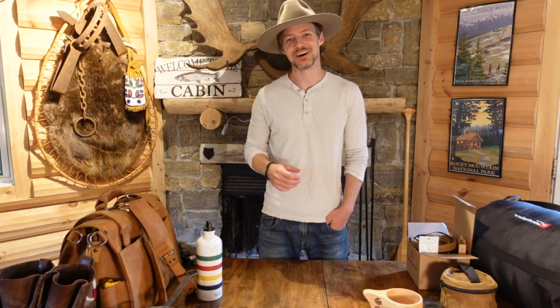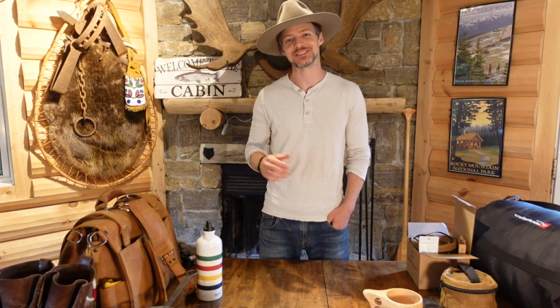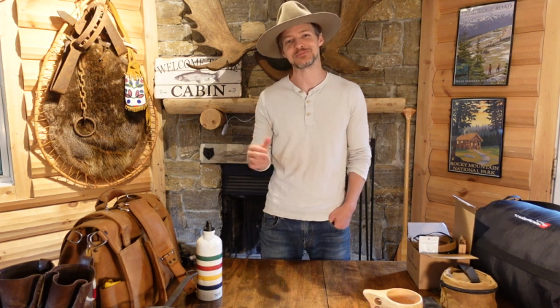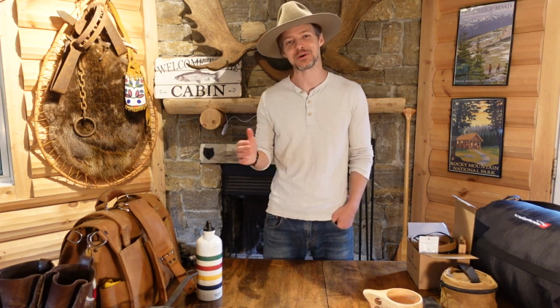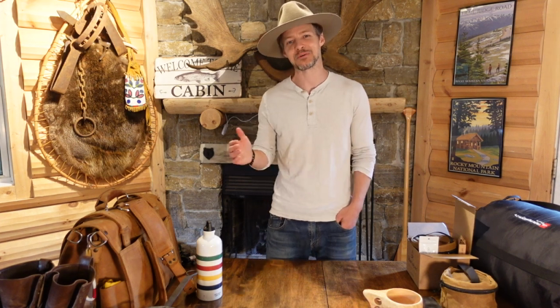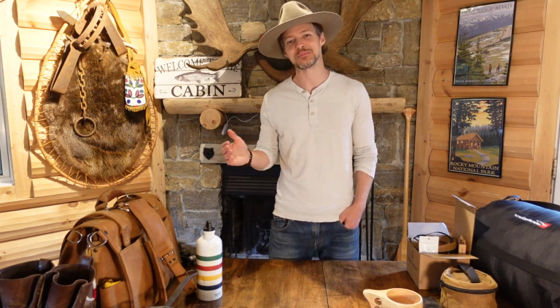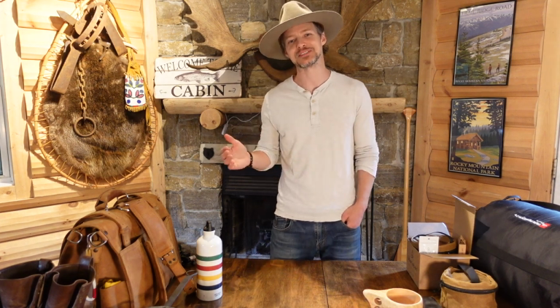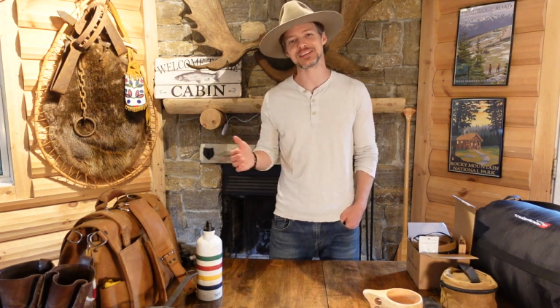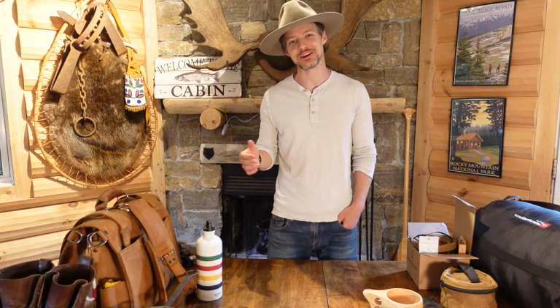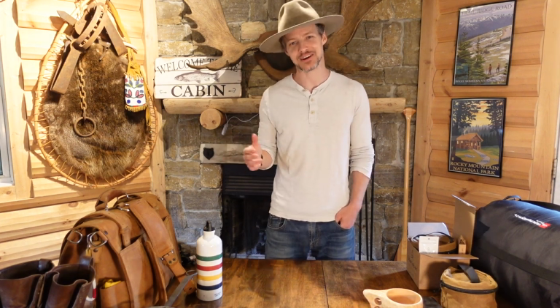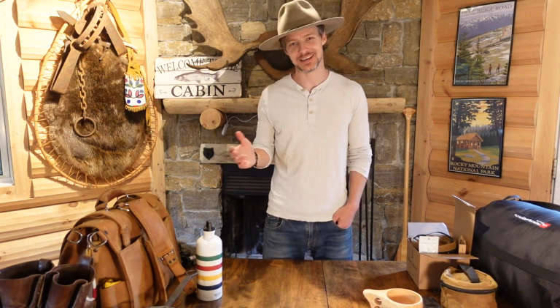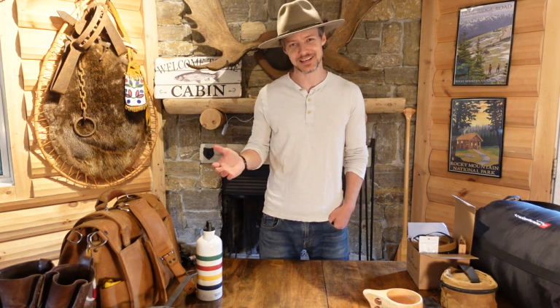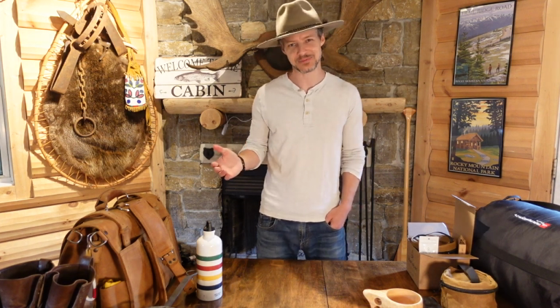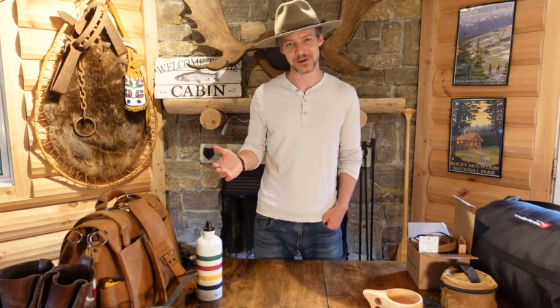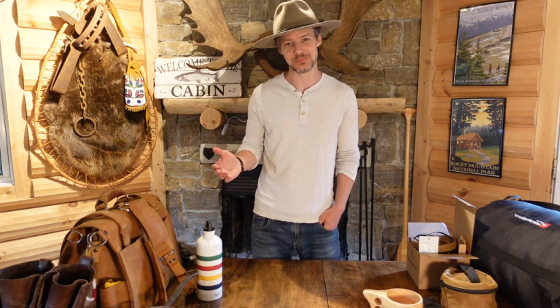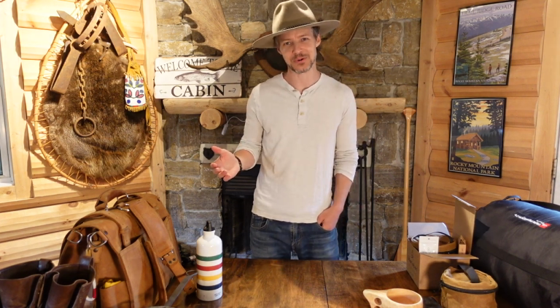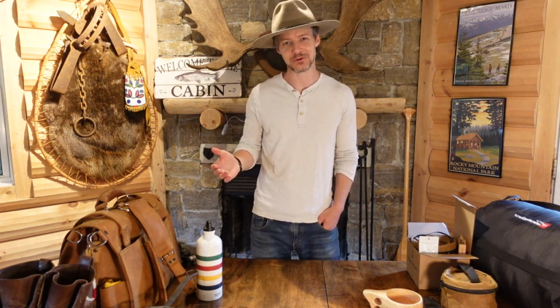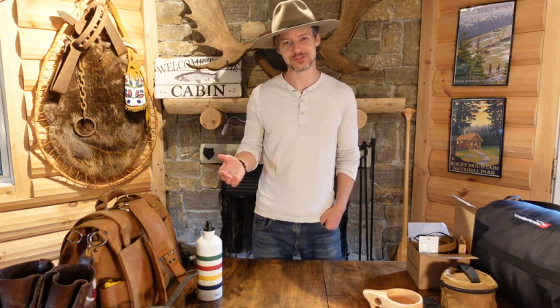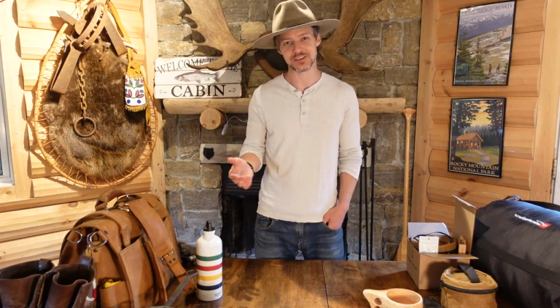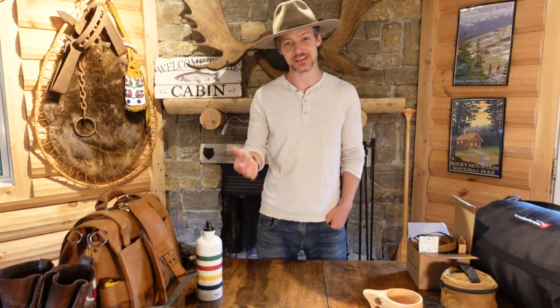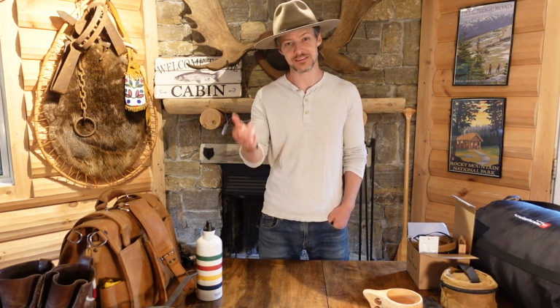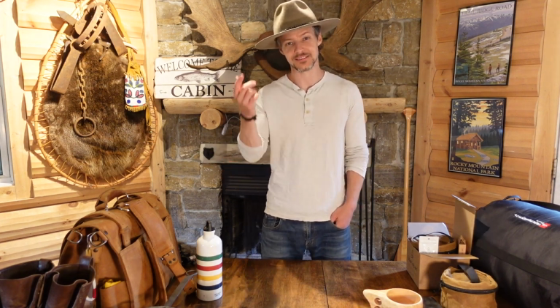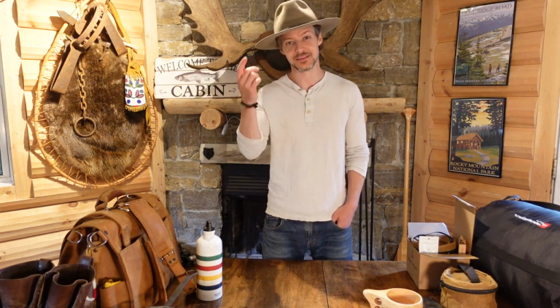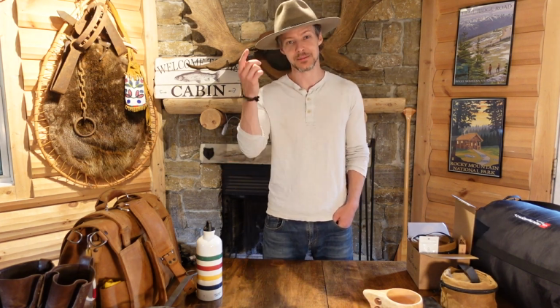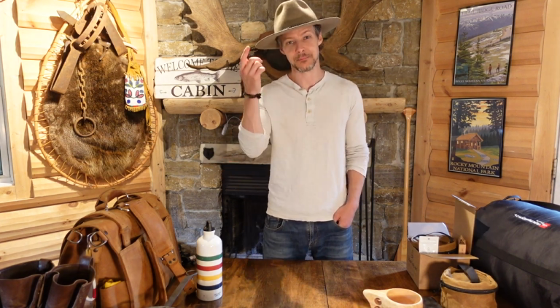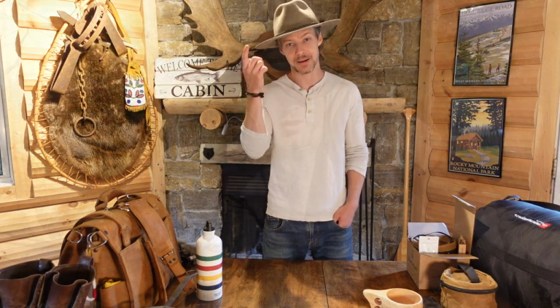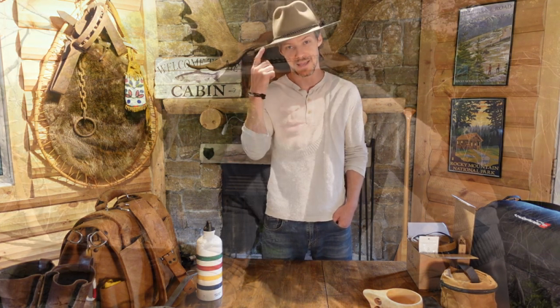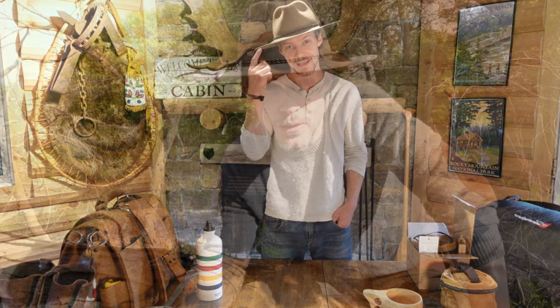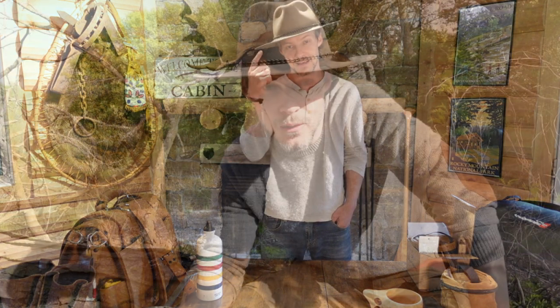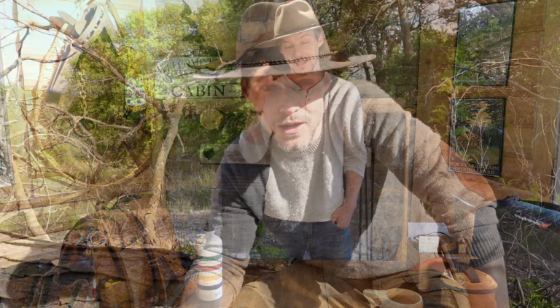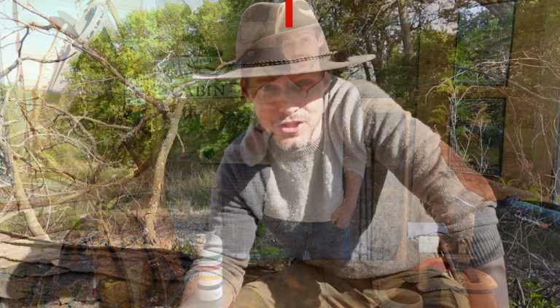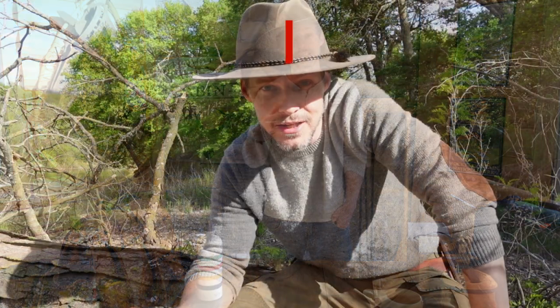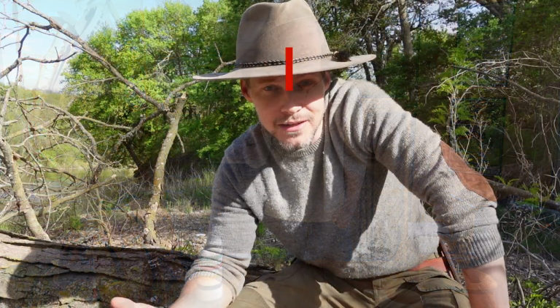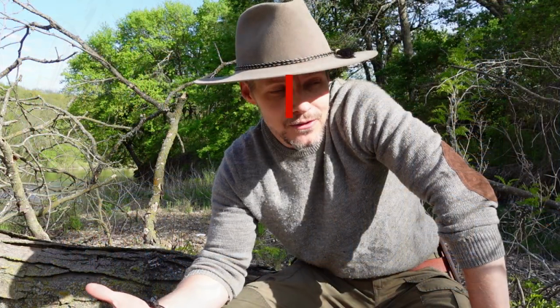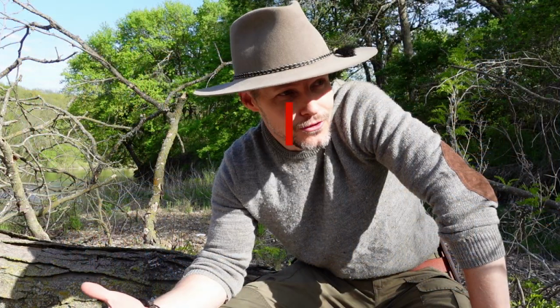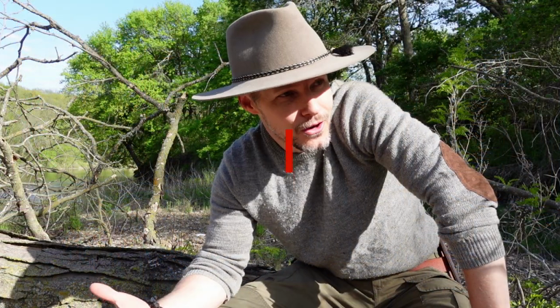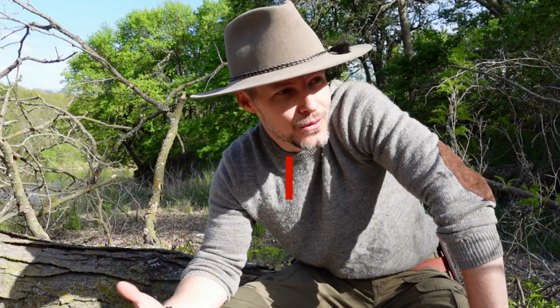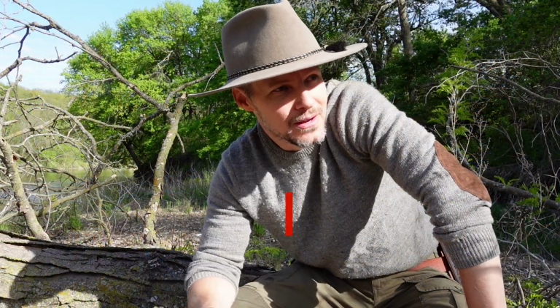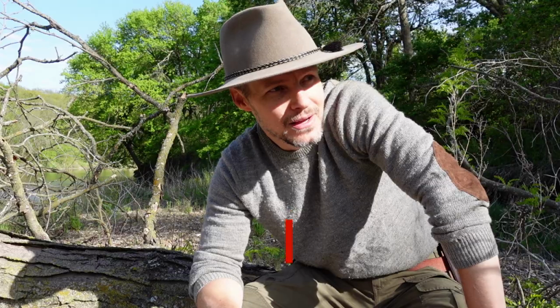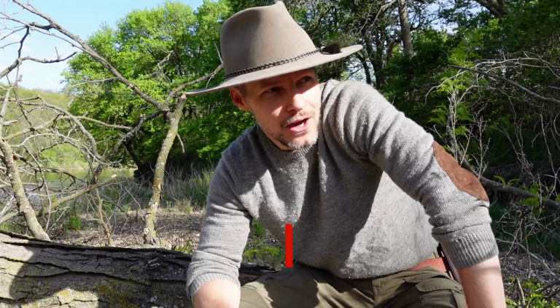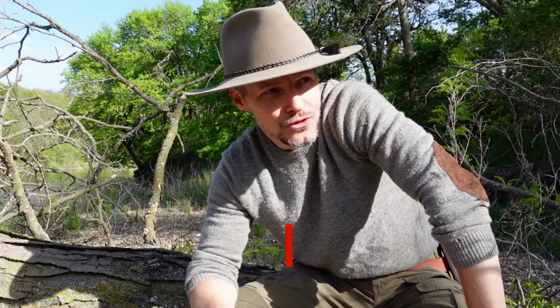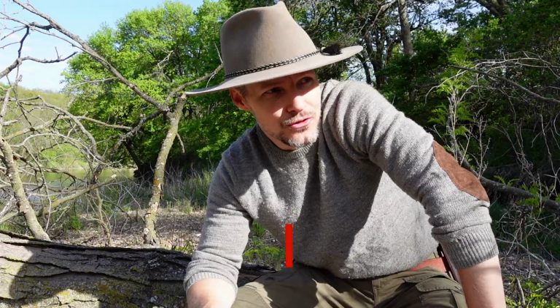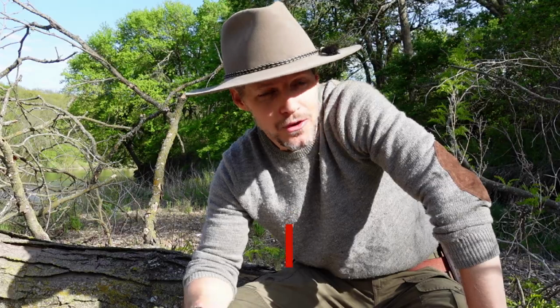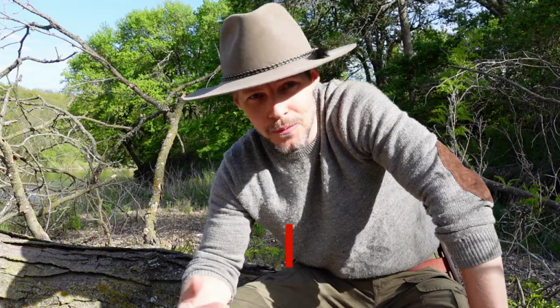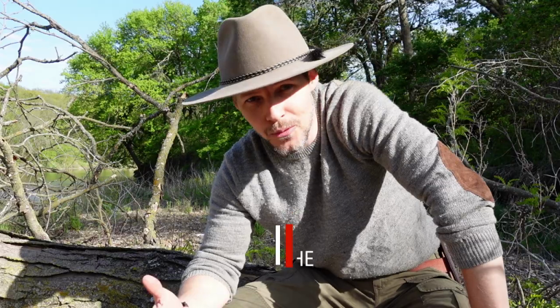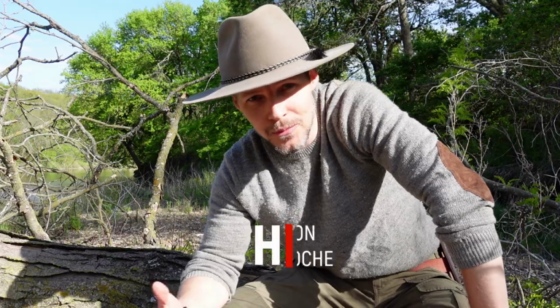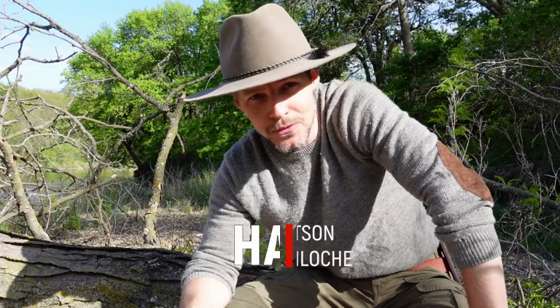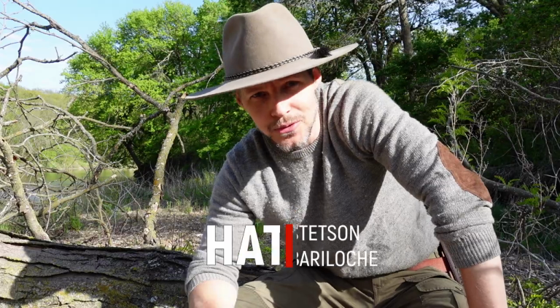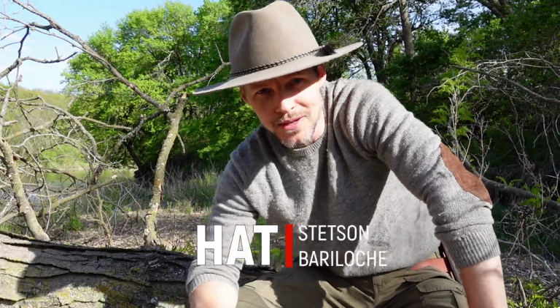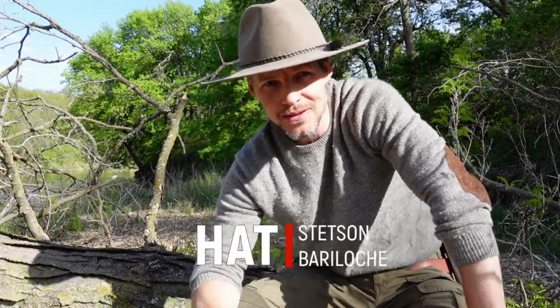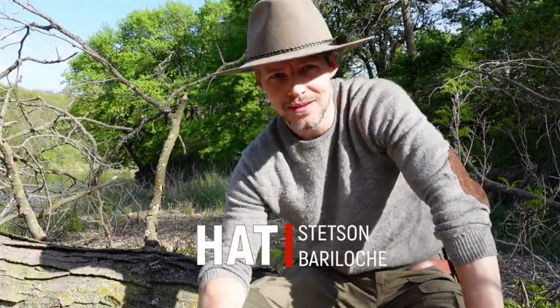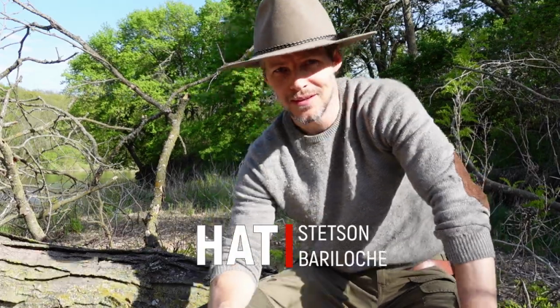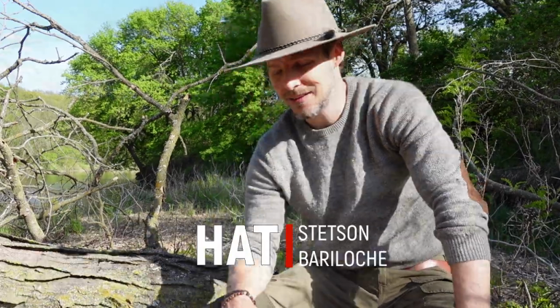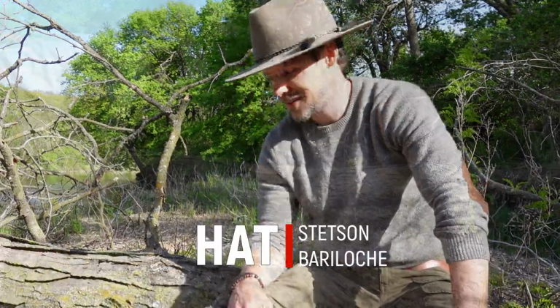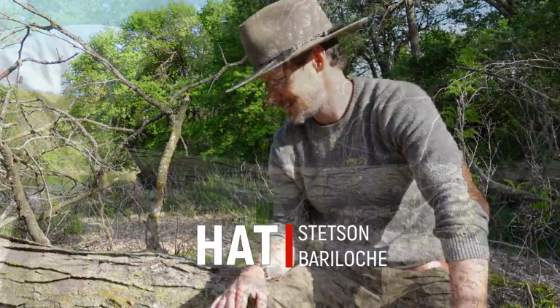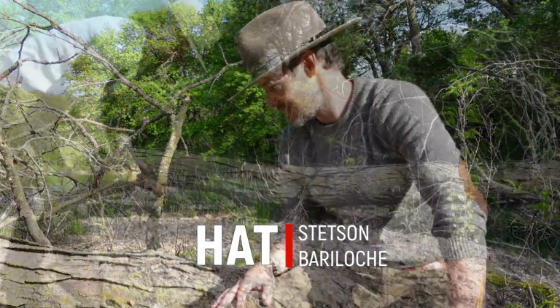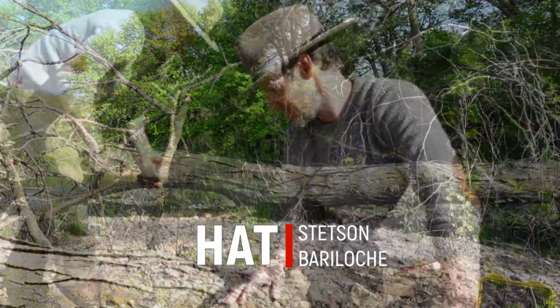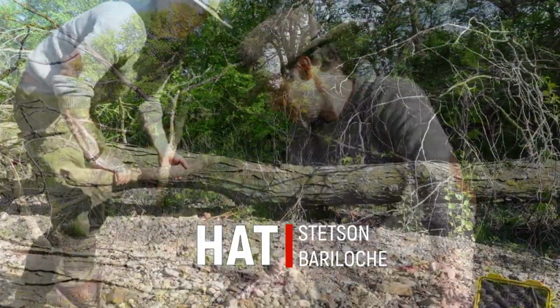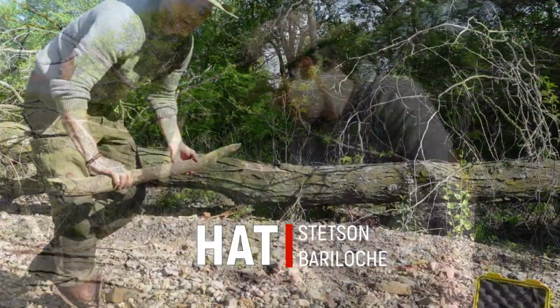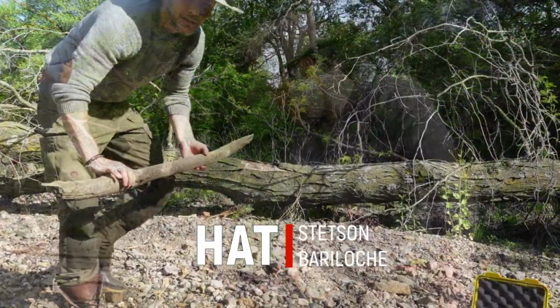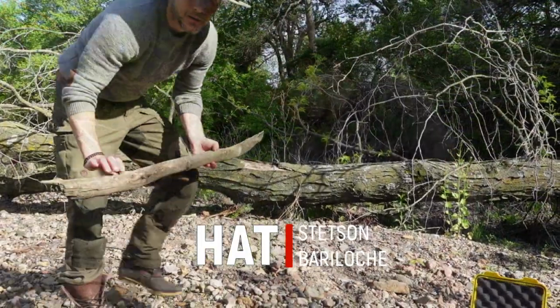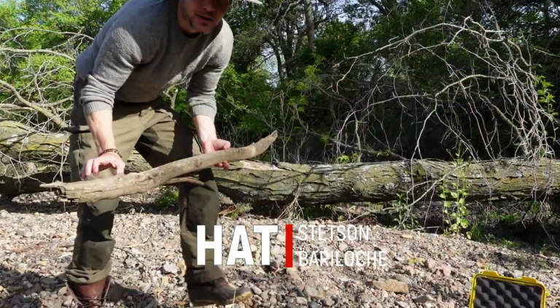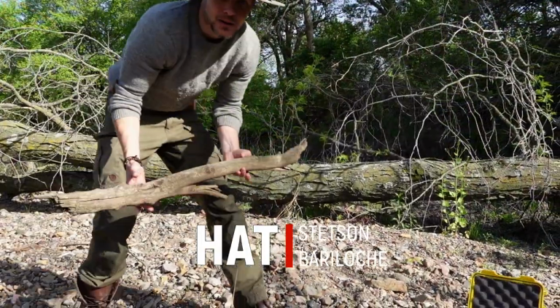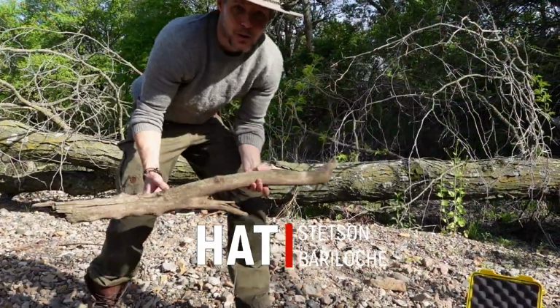So probably the piece of gear I get asked about most is my hat. I get tons of questions on this — what is this hat, where did I get it, so on and so forth.